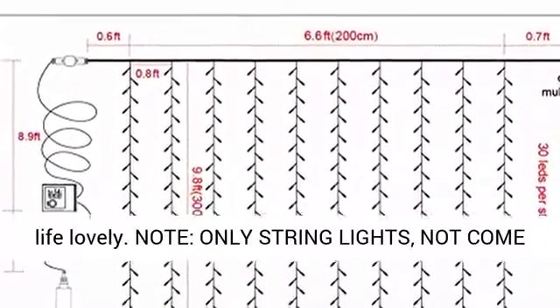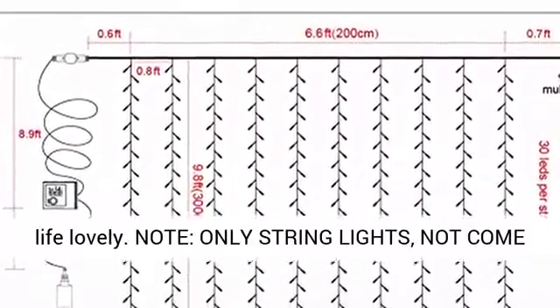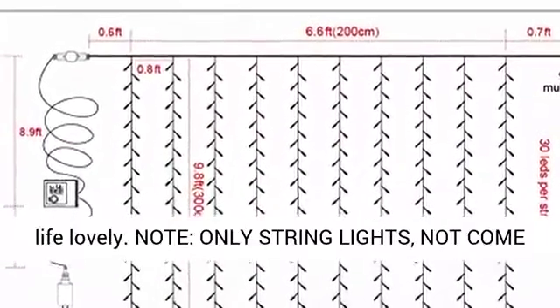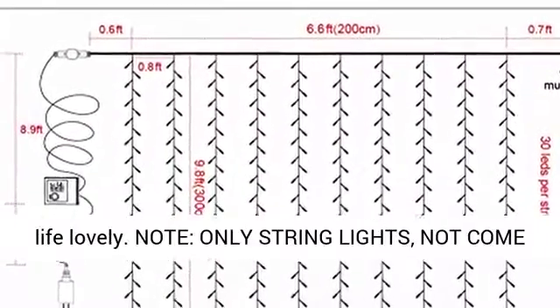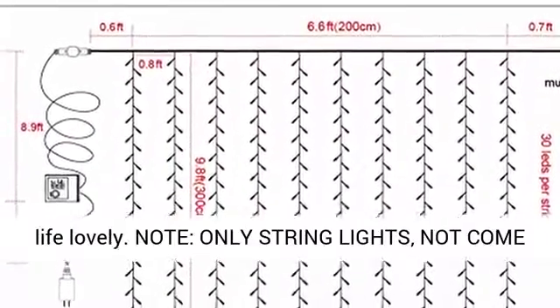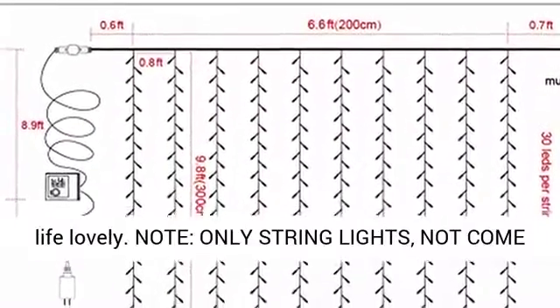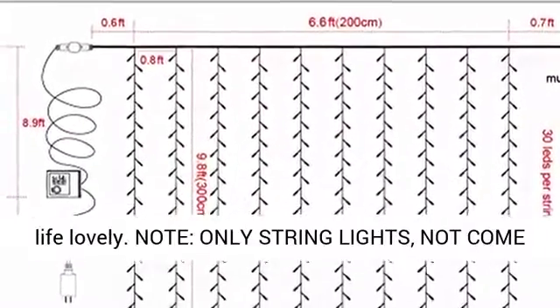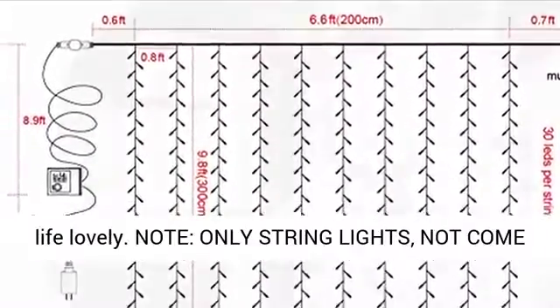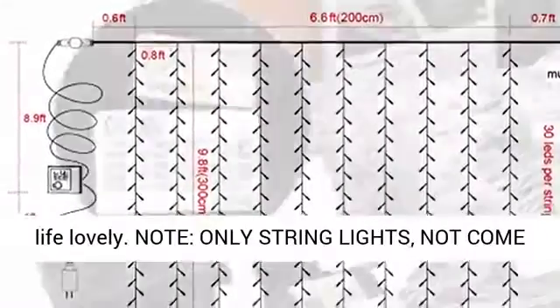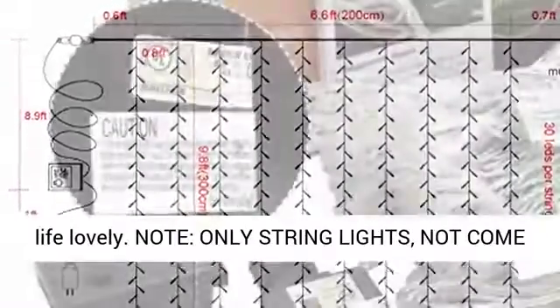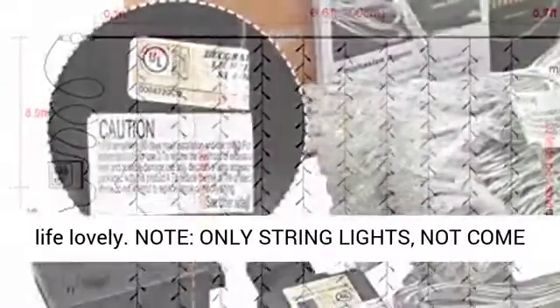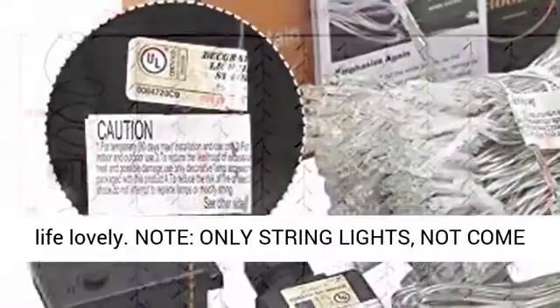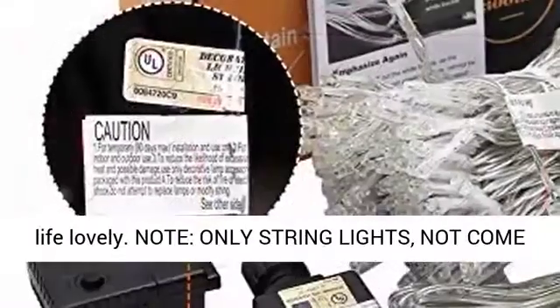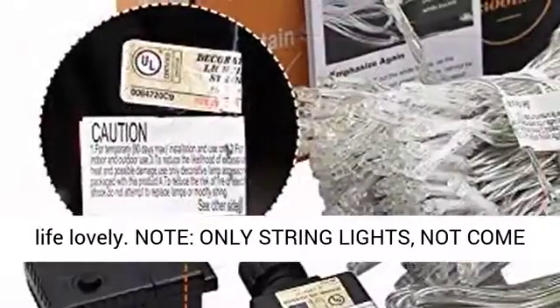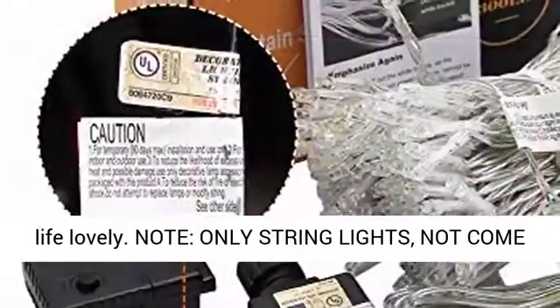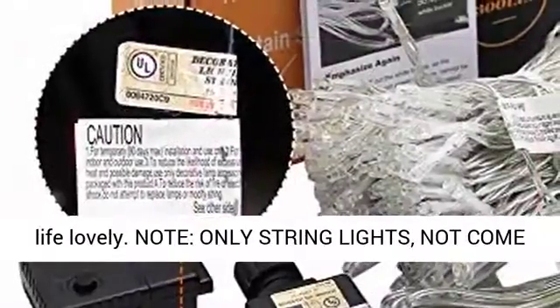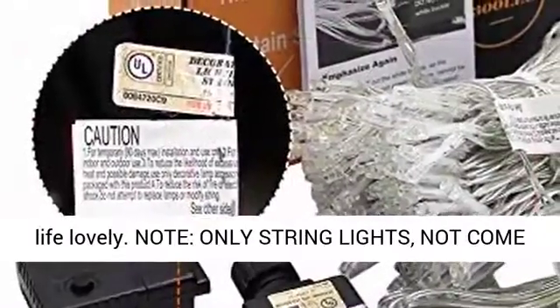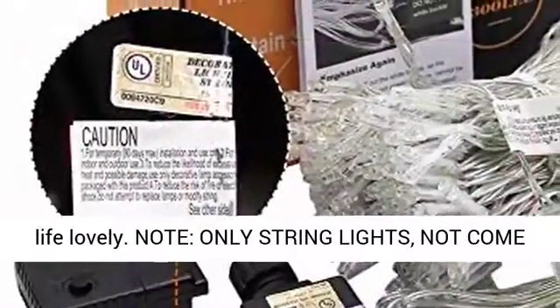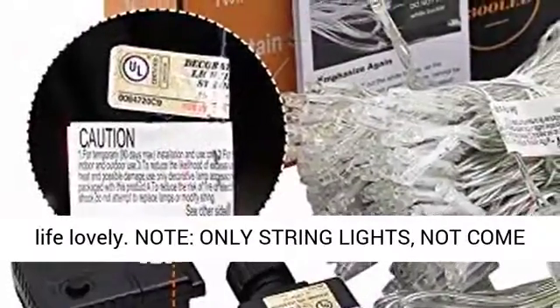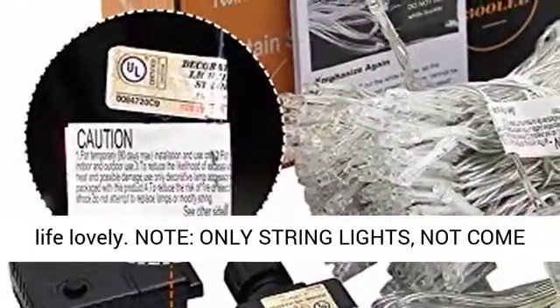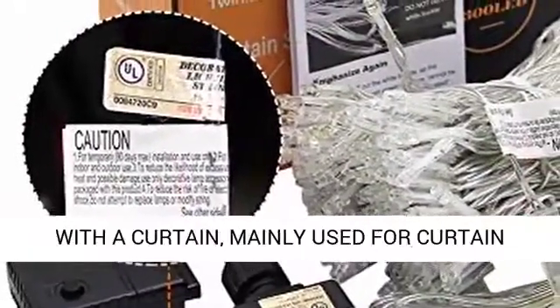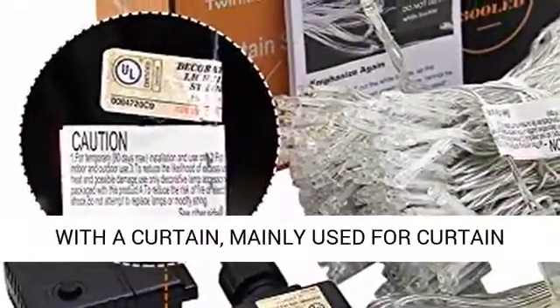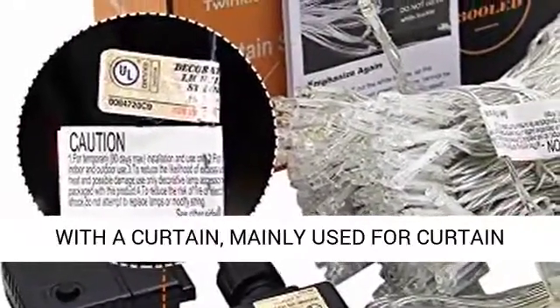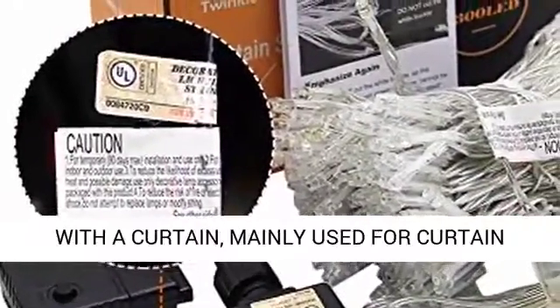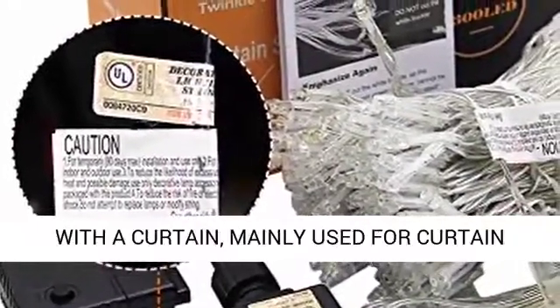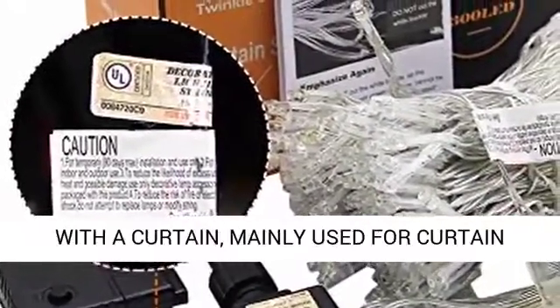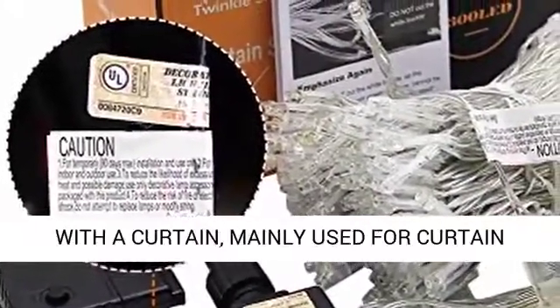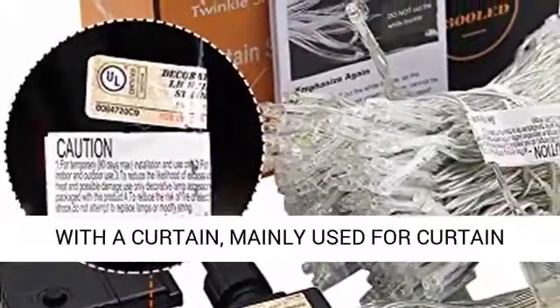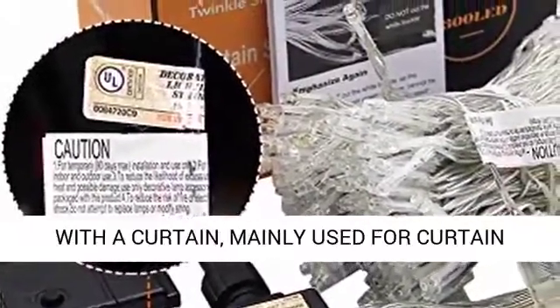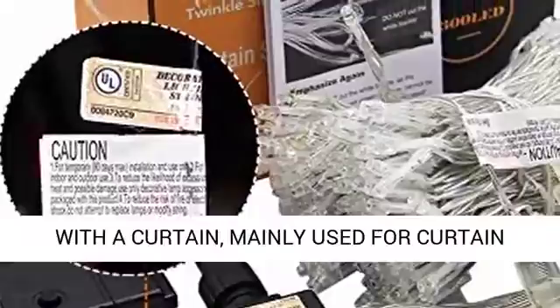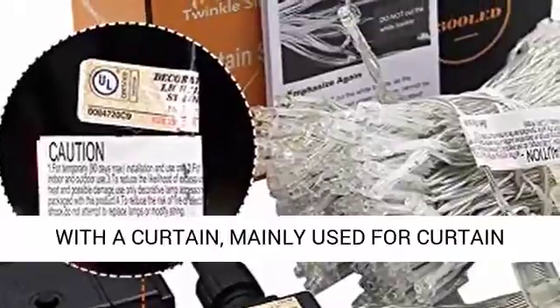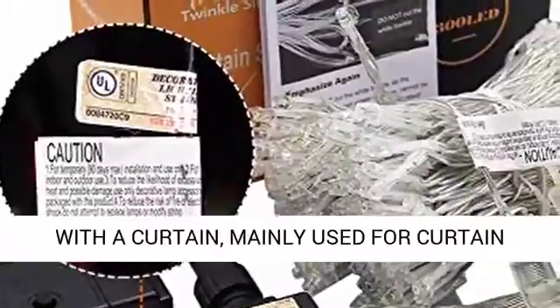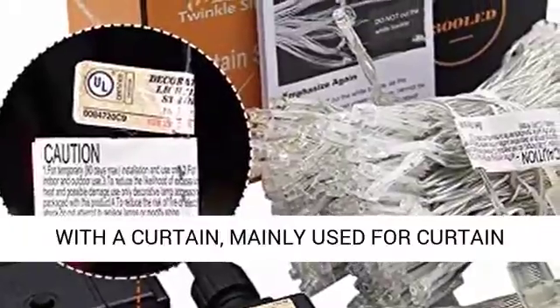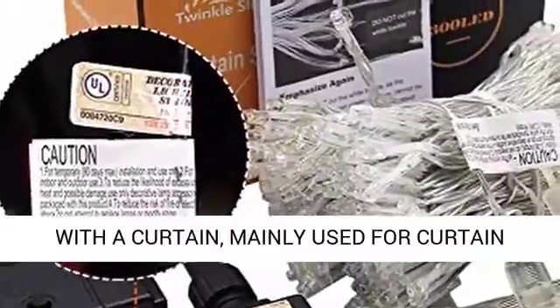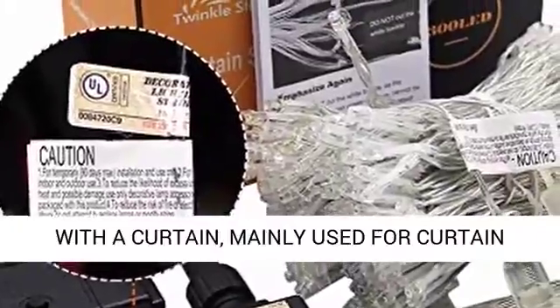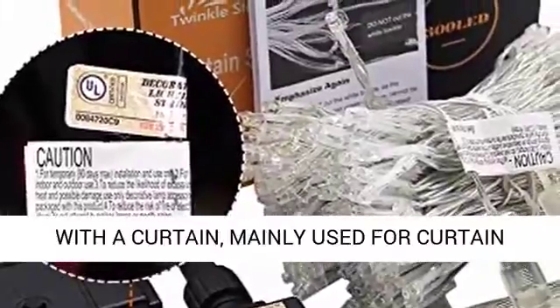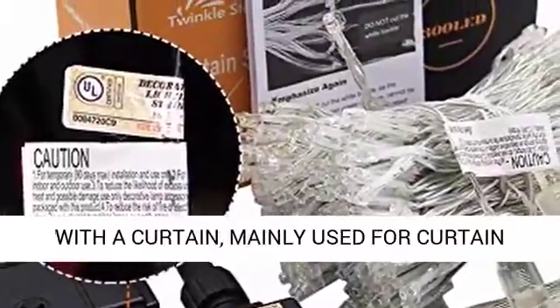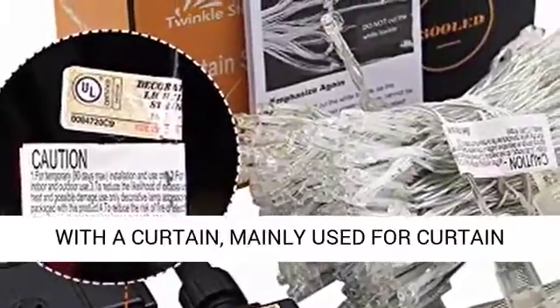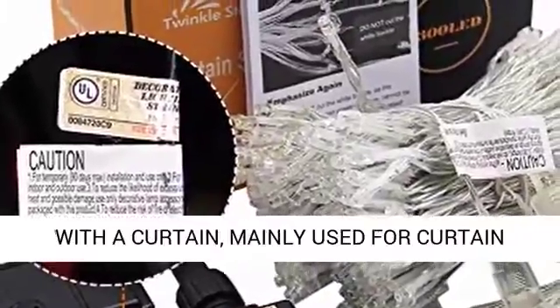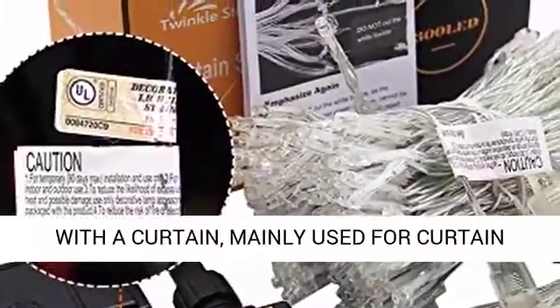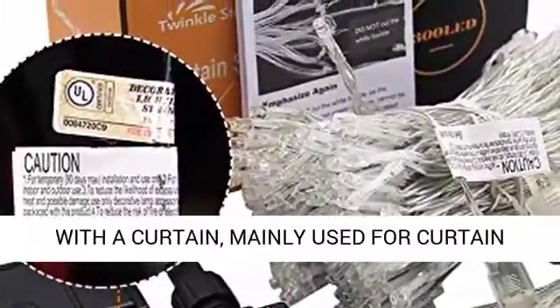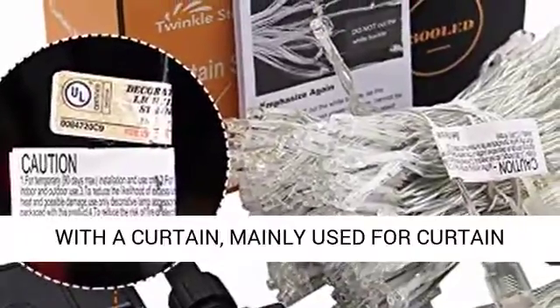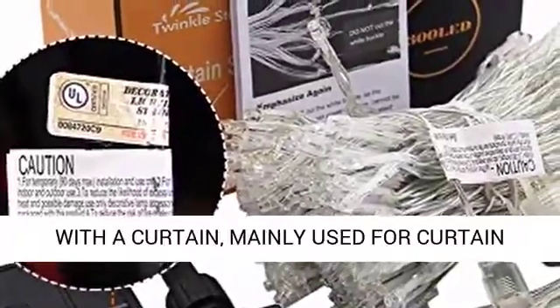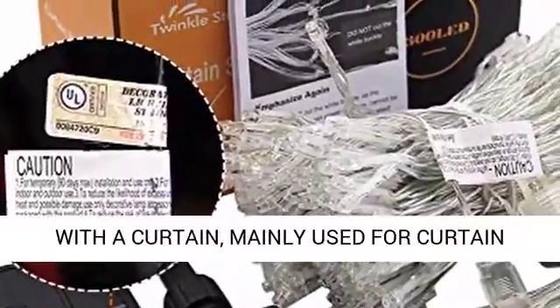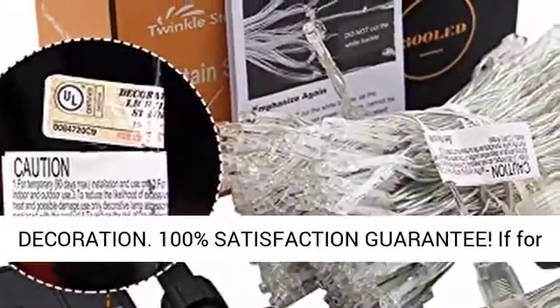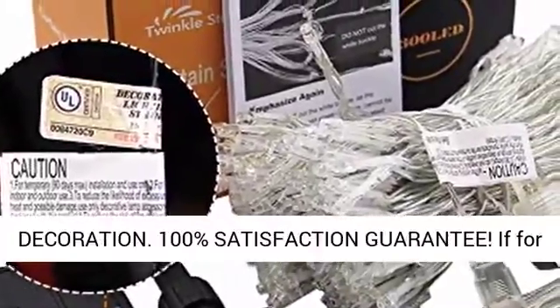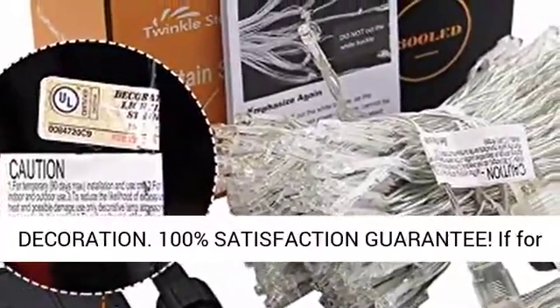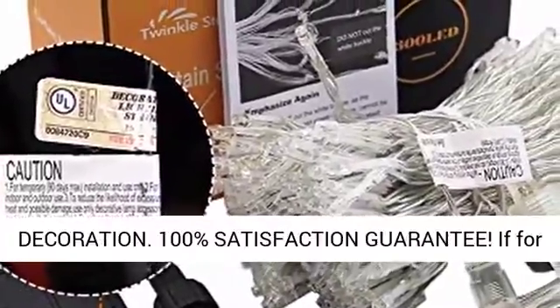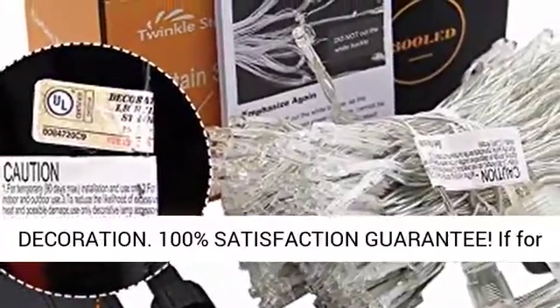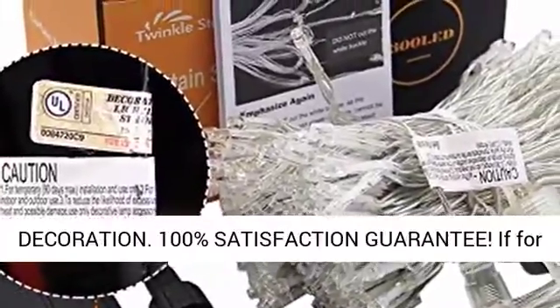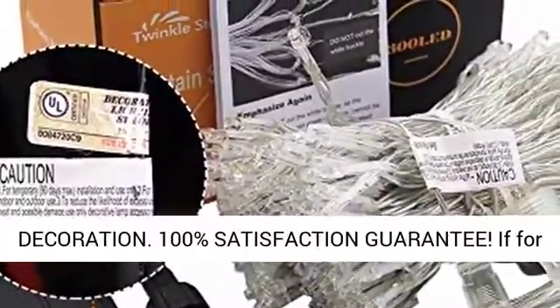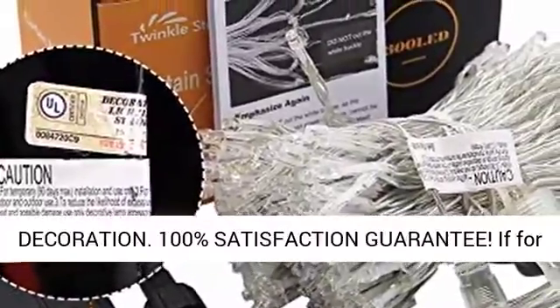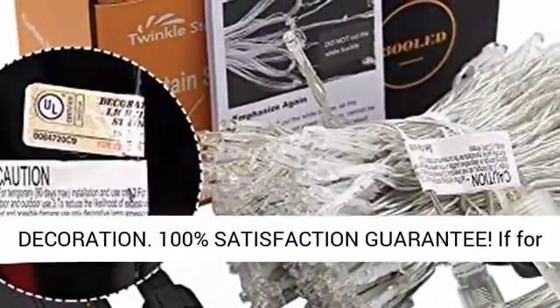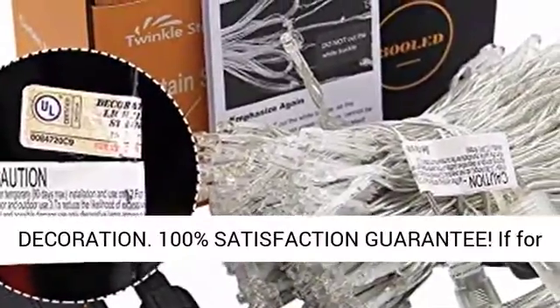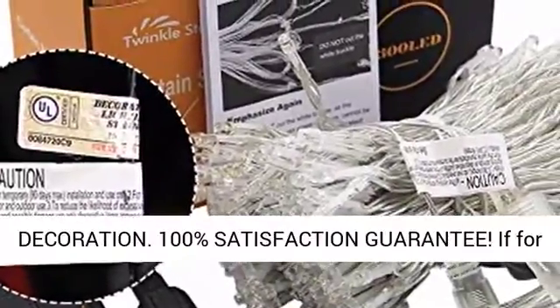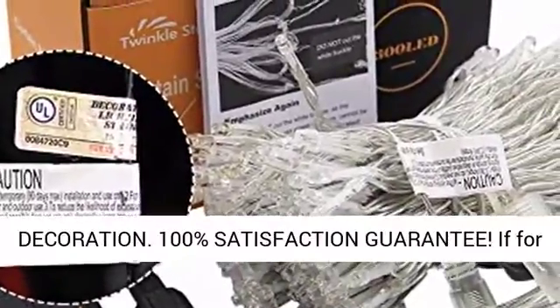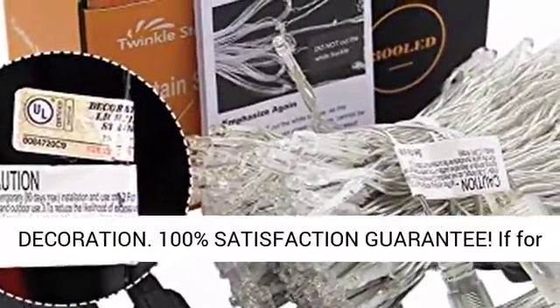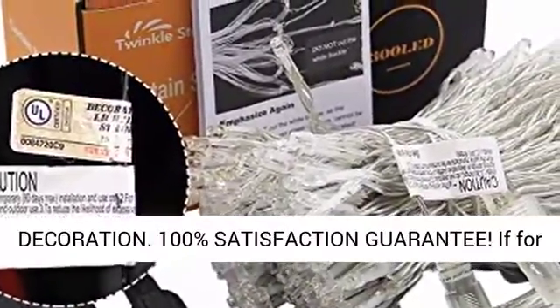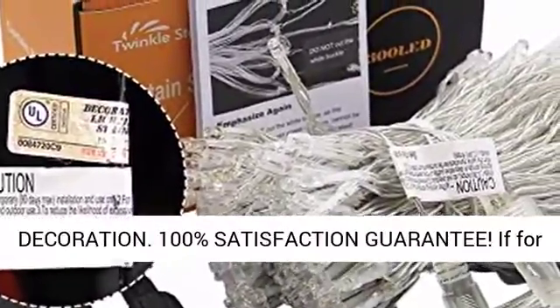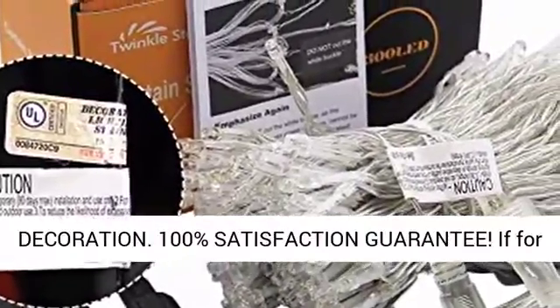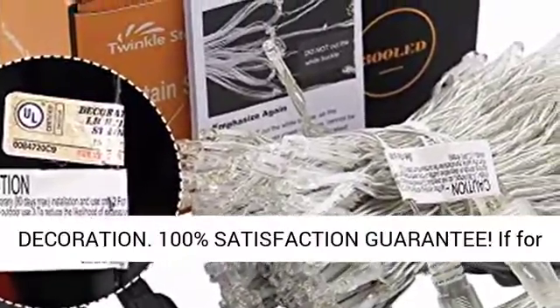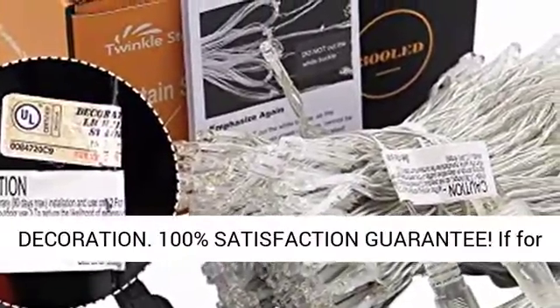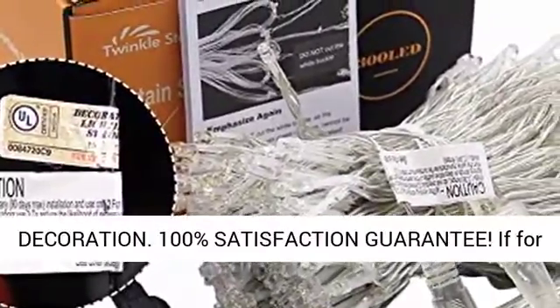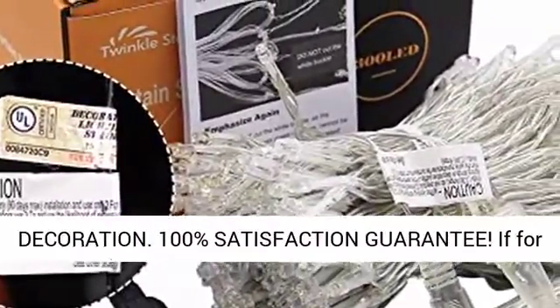These lights will make your life lovely. Note: Only string lights — not come with a curtain. Mainly used for curtain decoration.